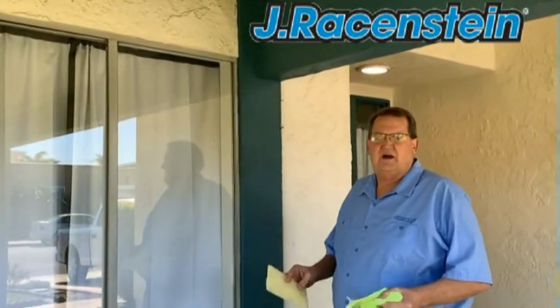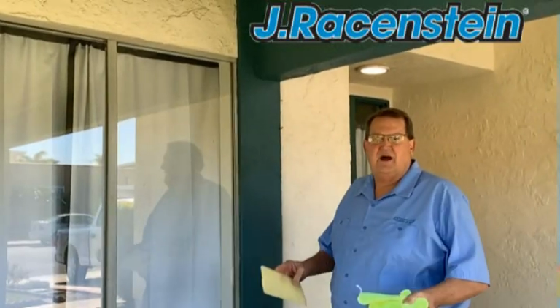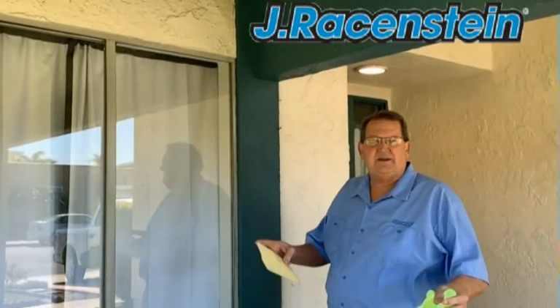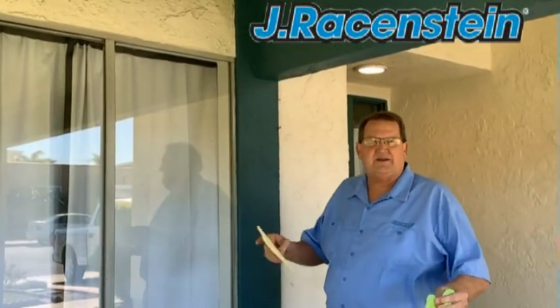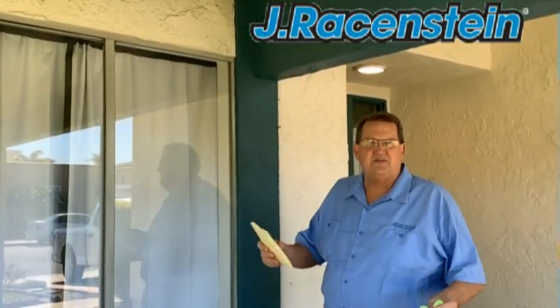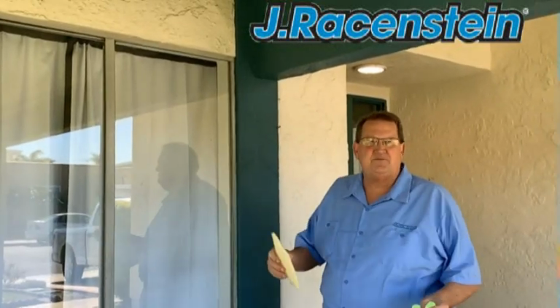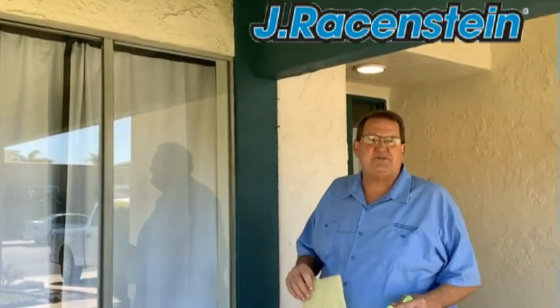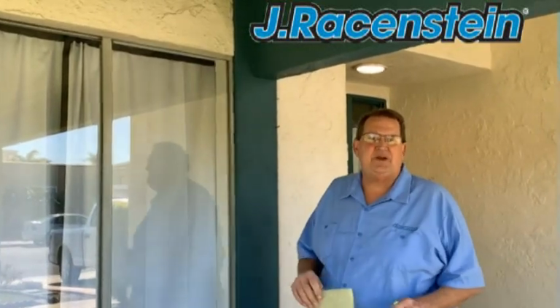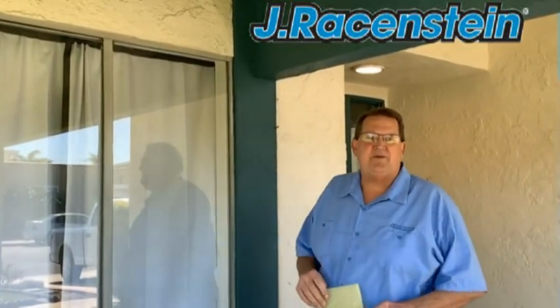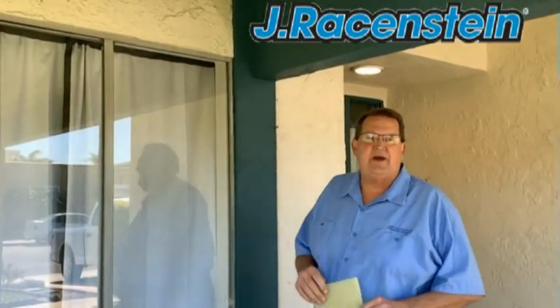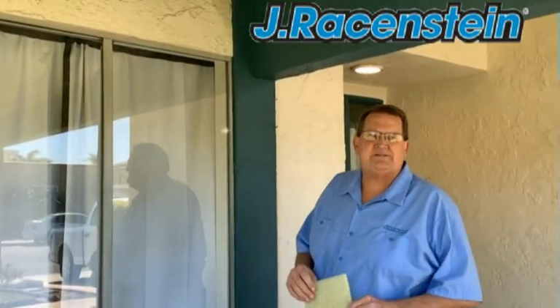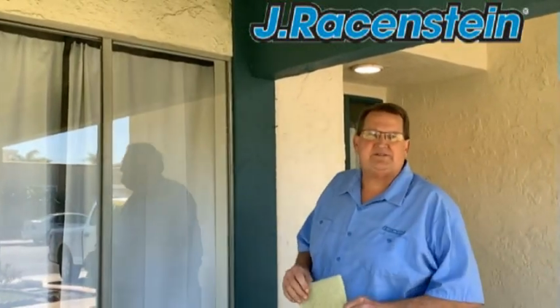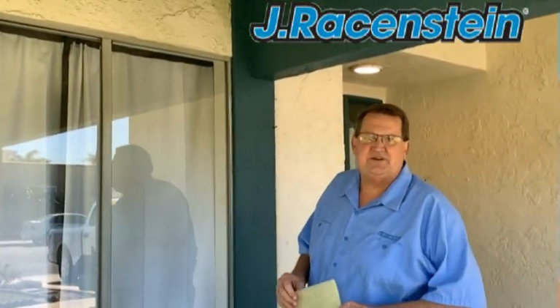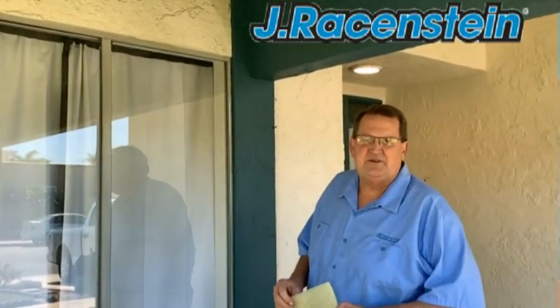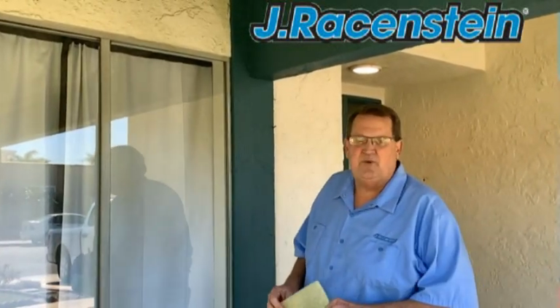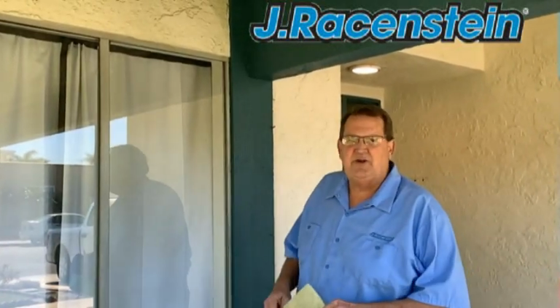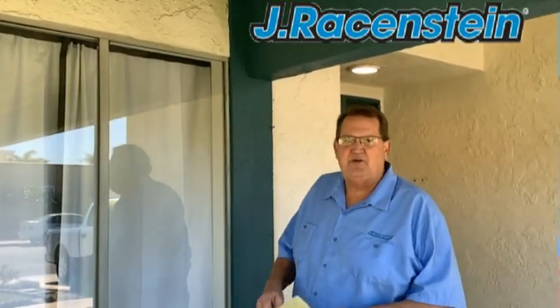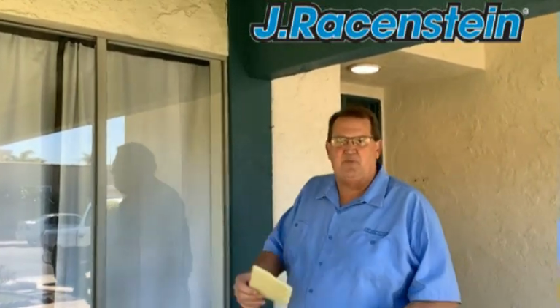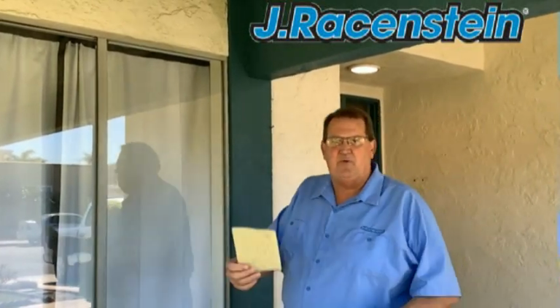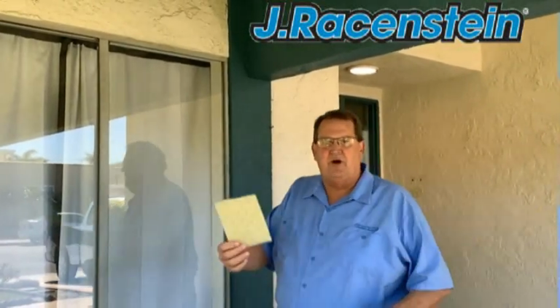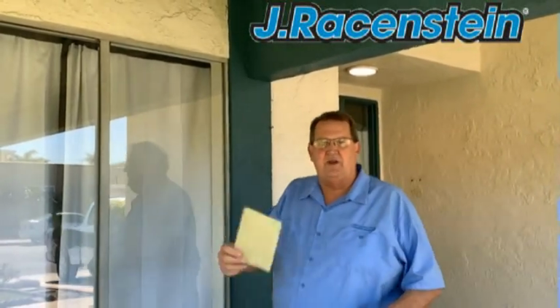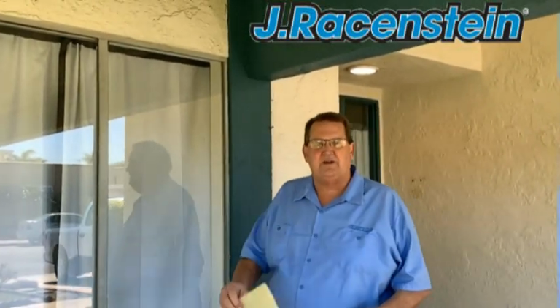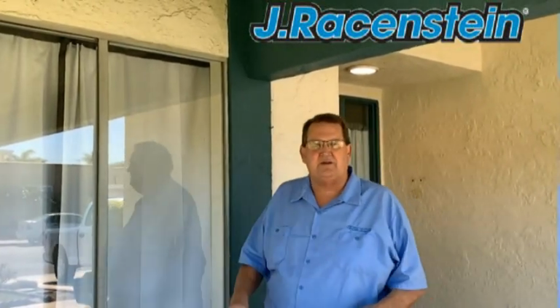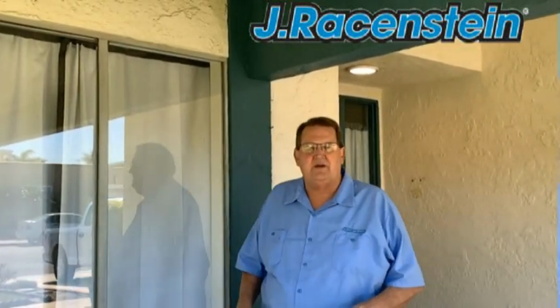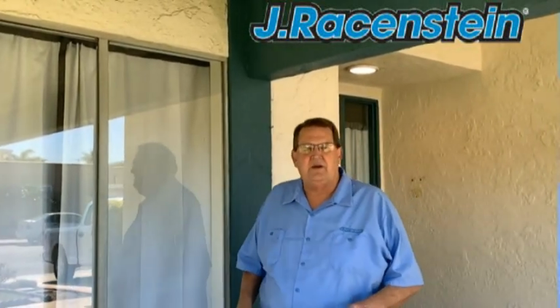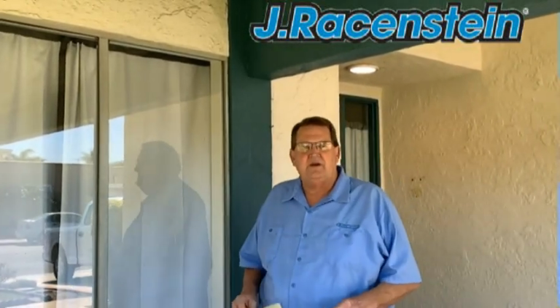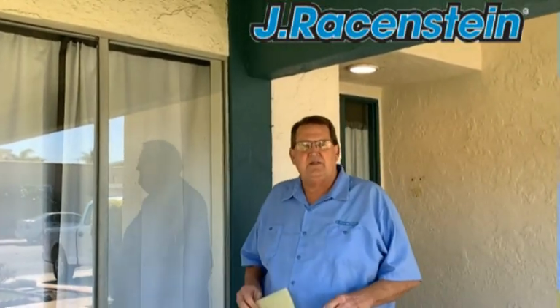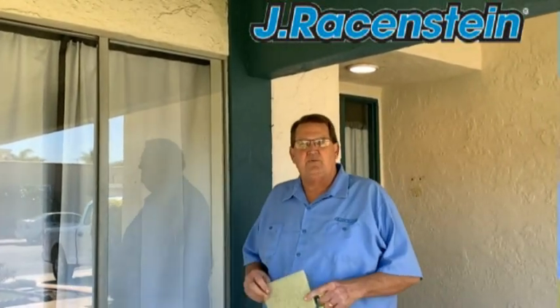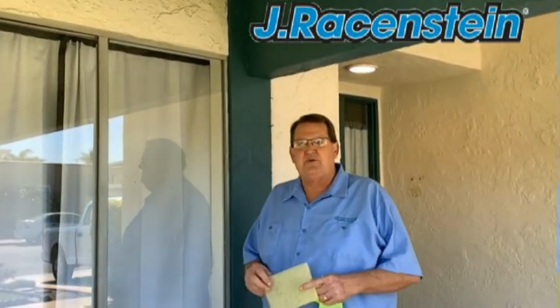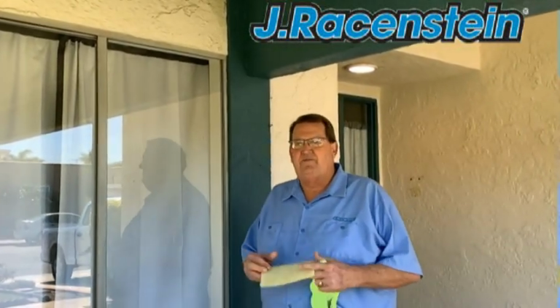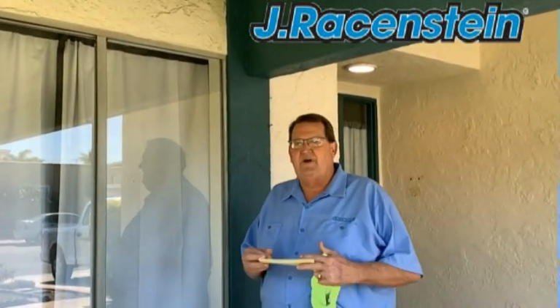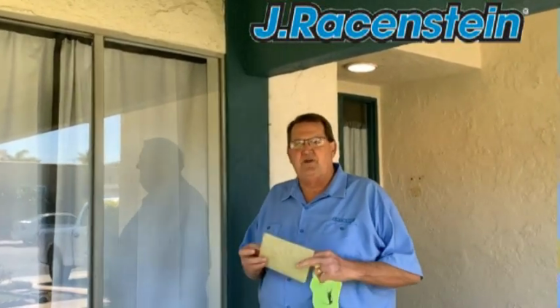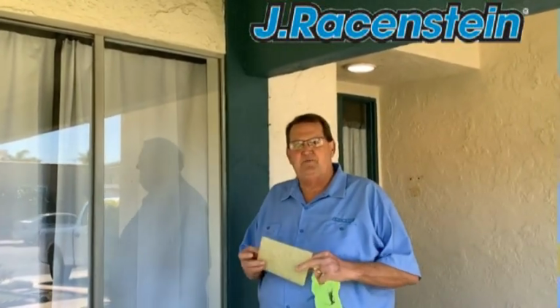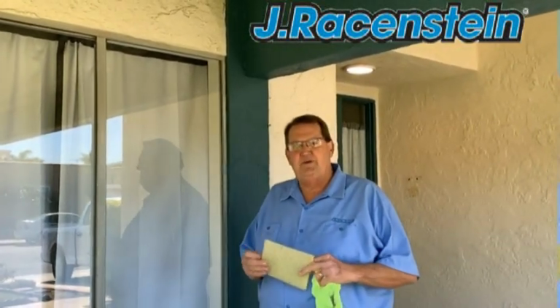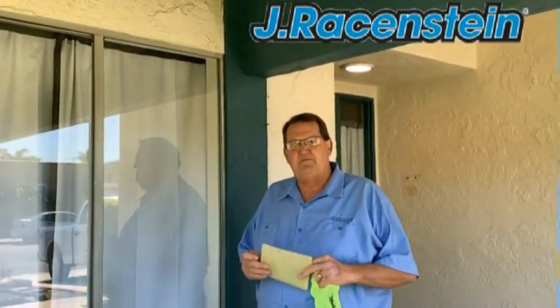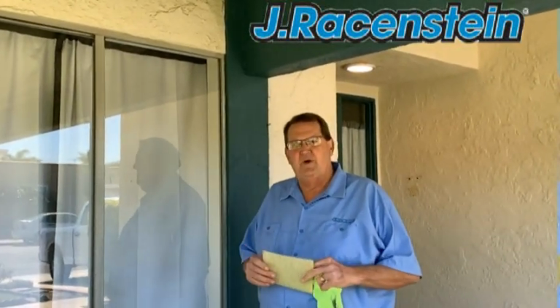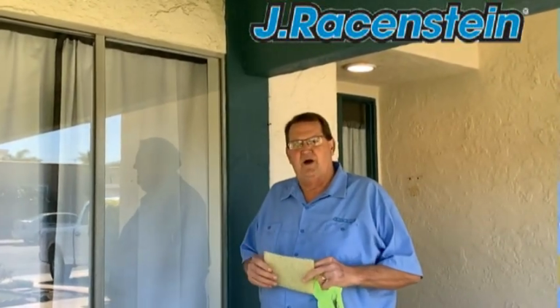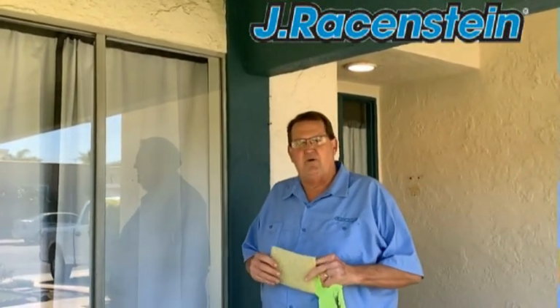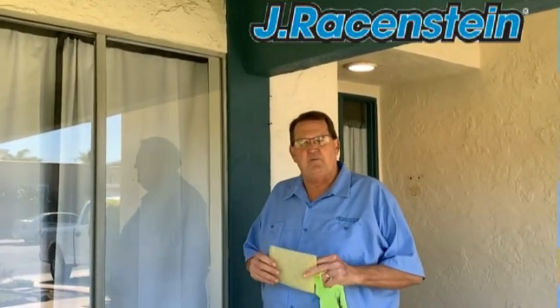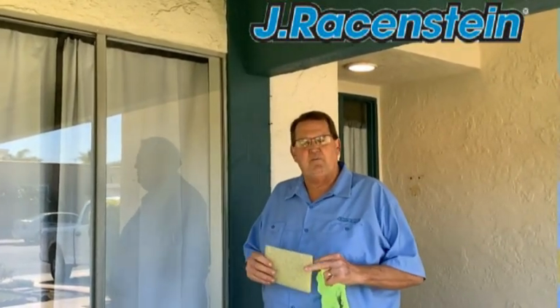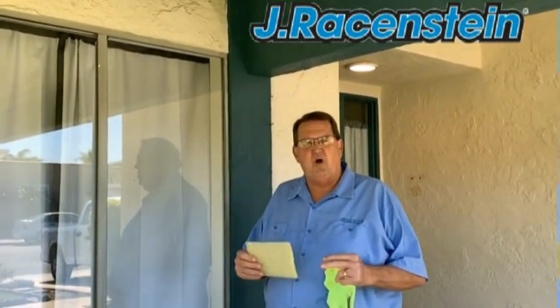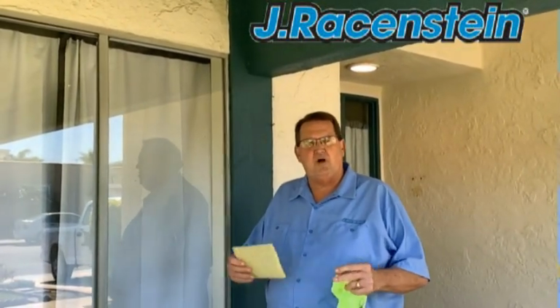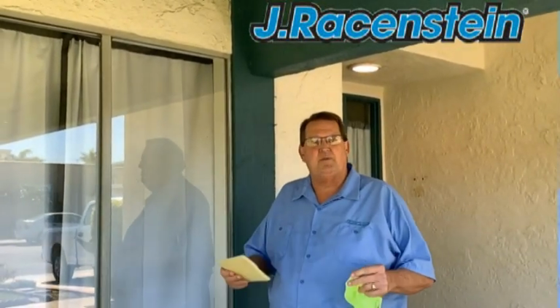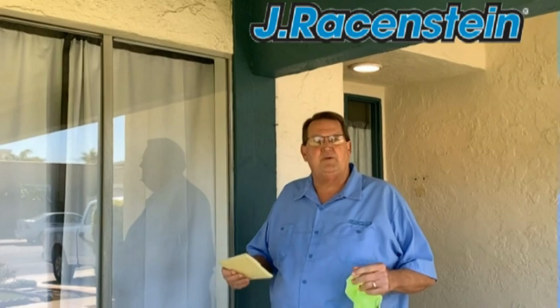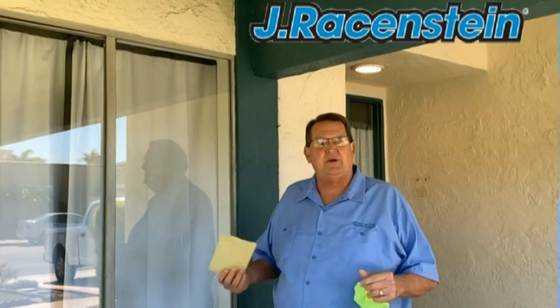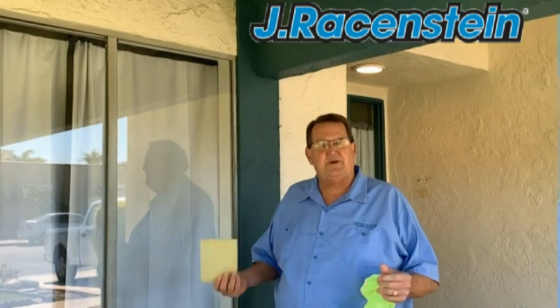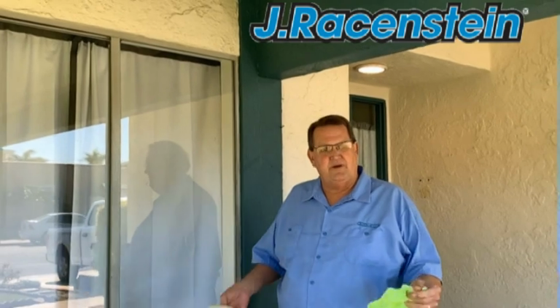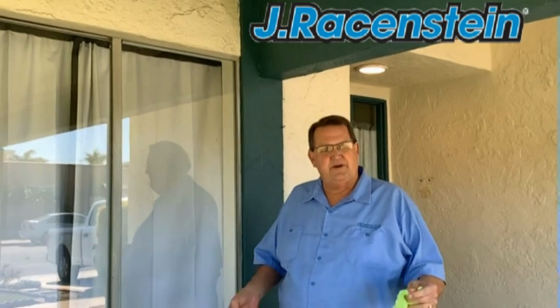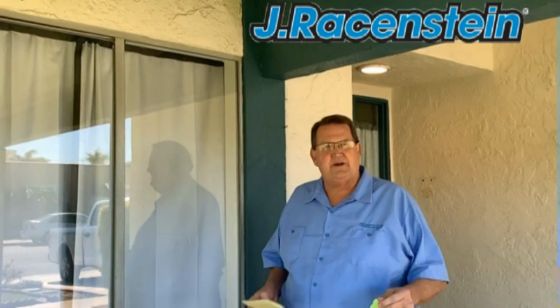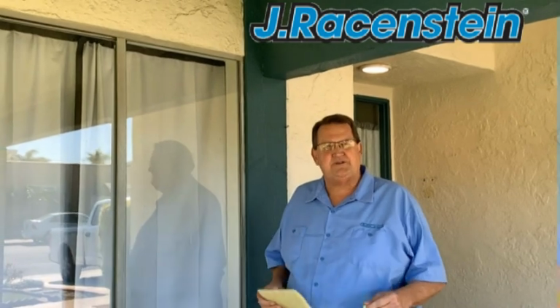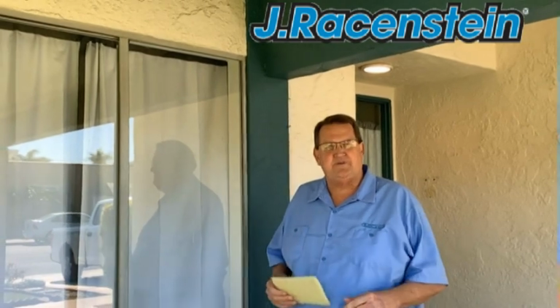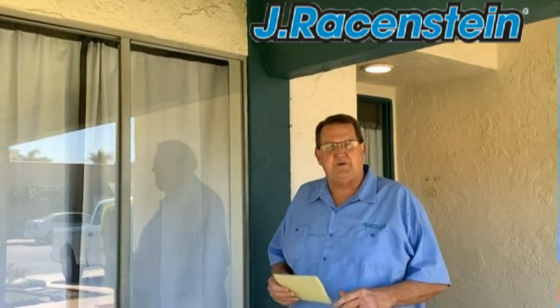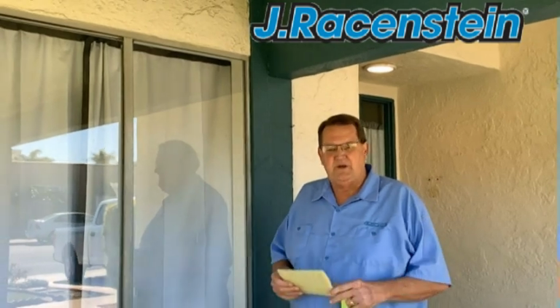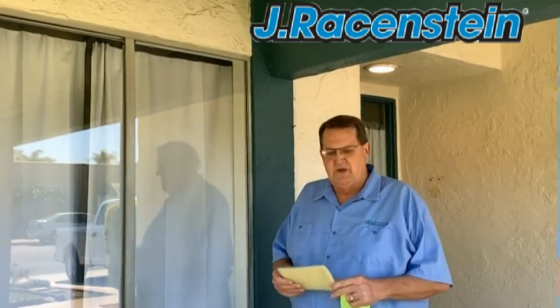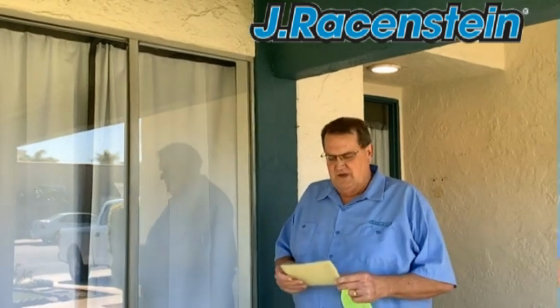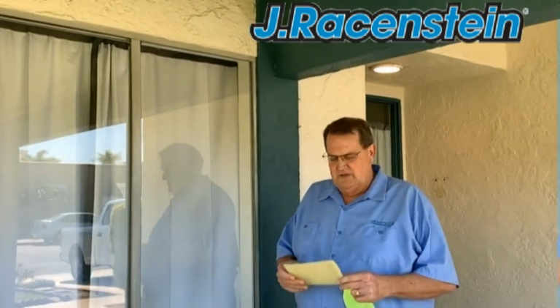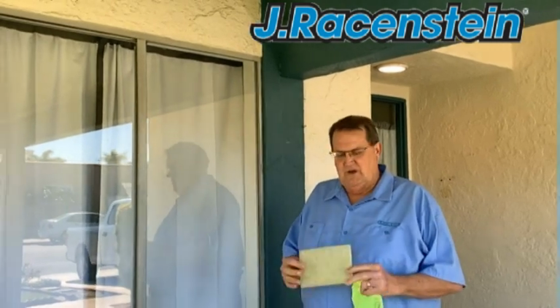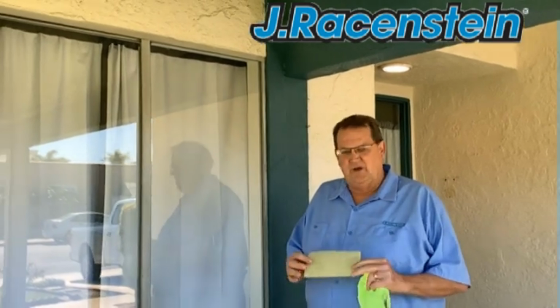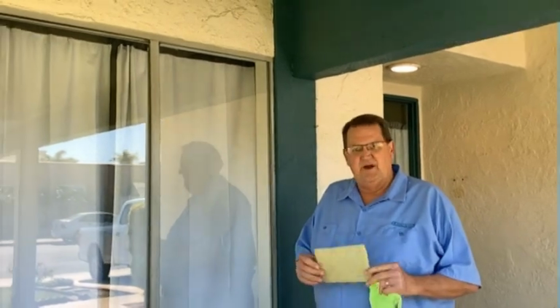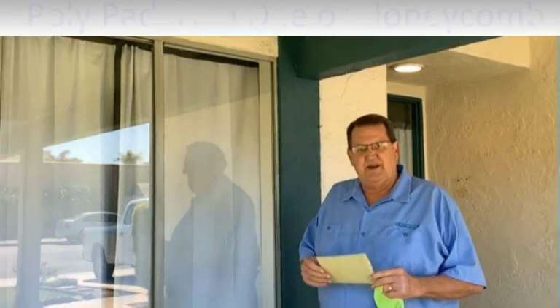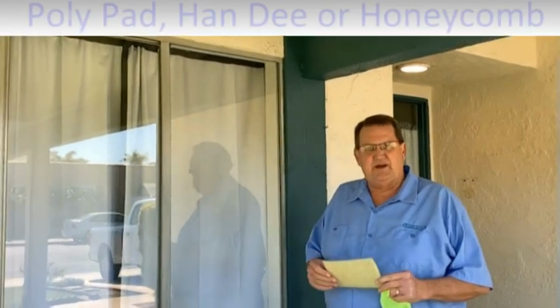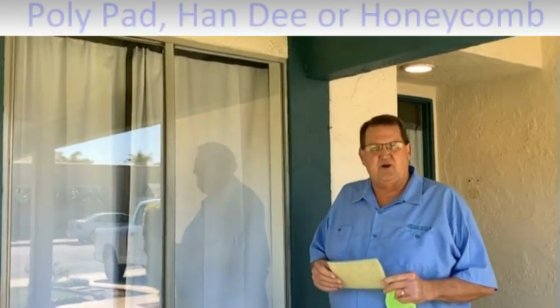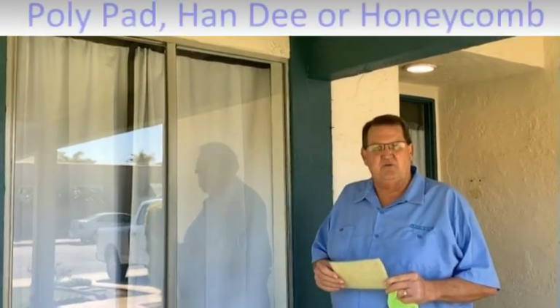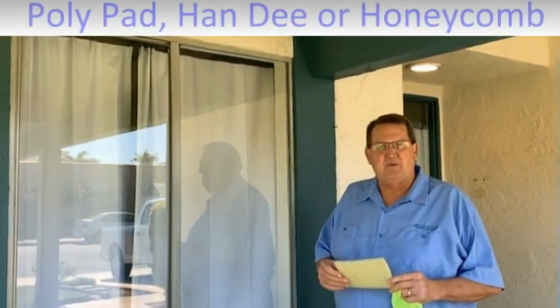Hi, Doug from JRagency, bringing you a product that we found to be remarkable in our industry. It's called the Honeycomb.